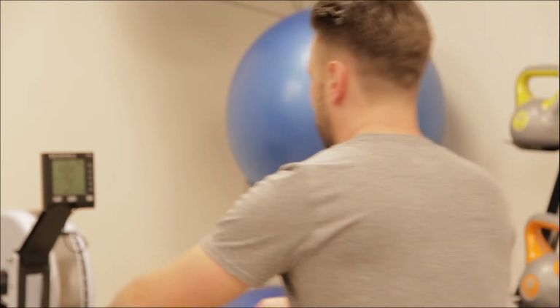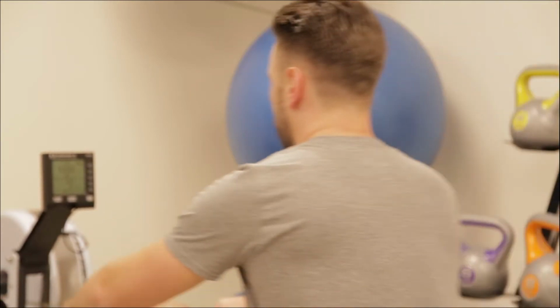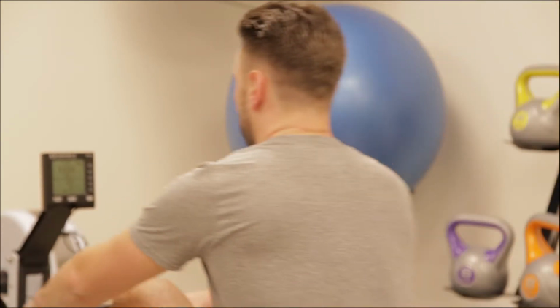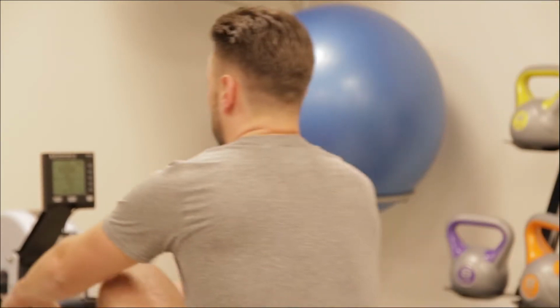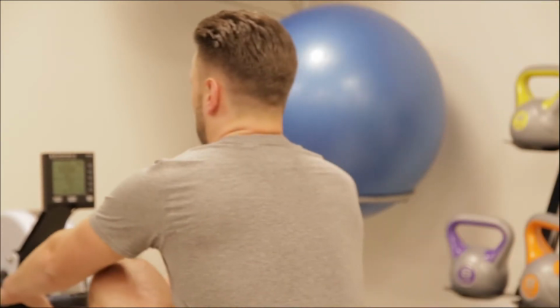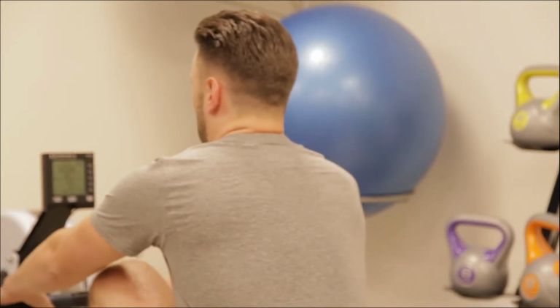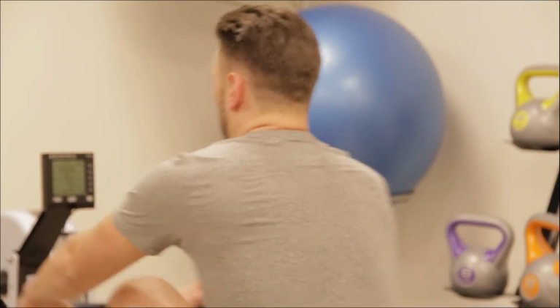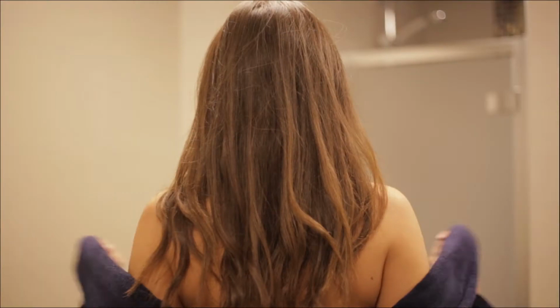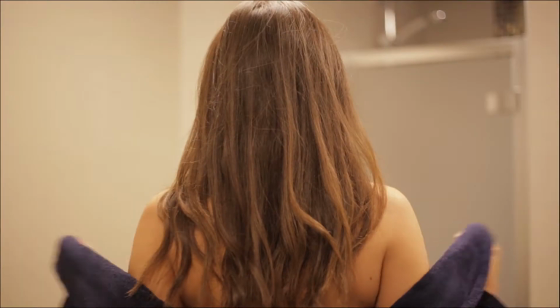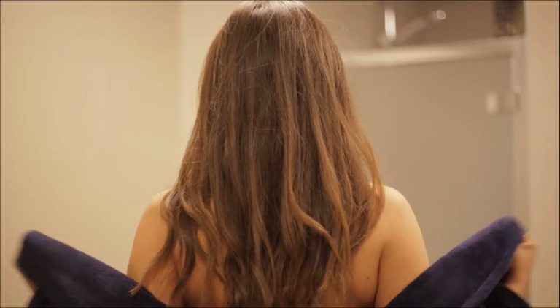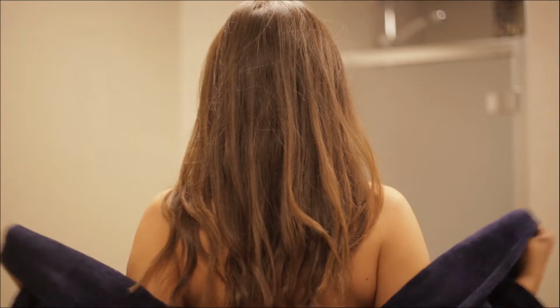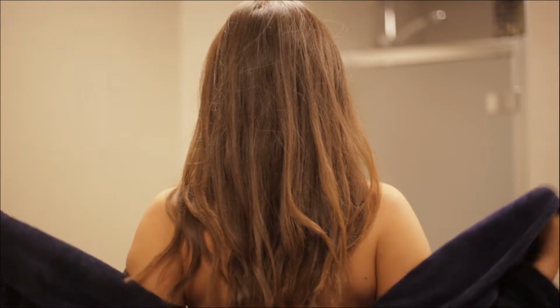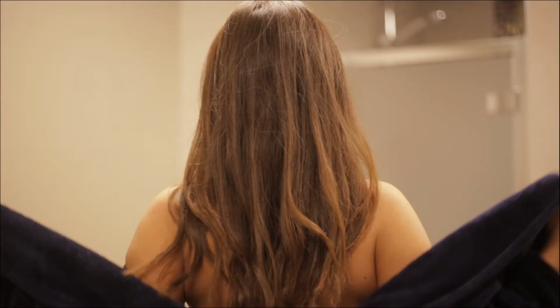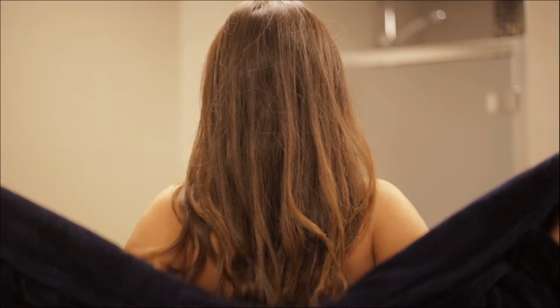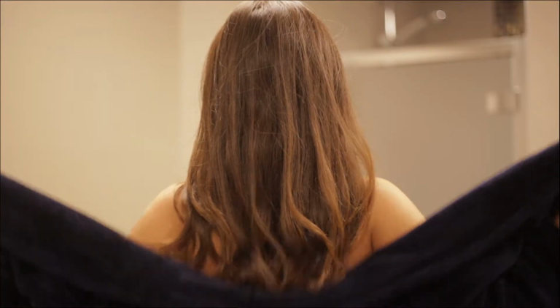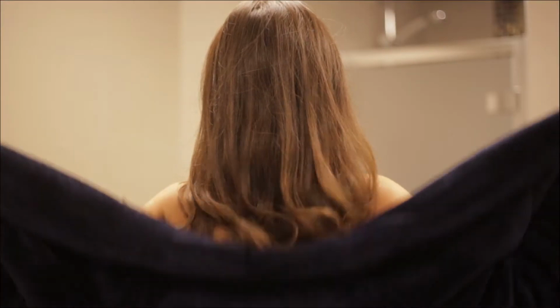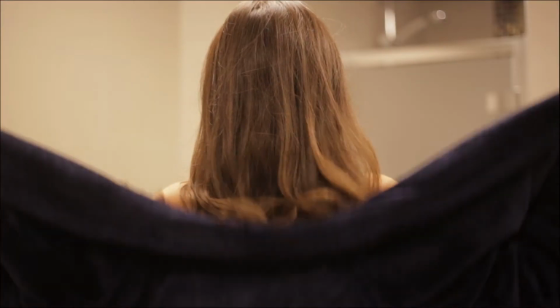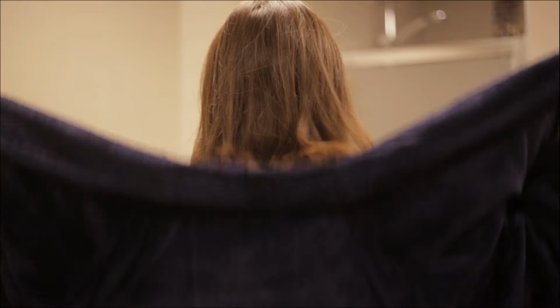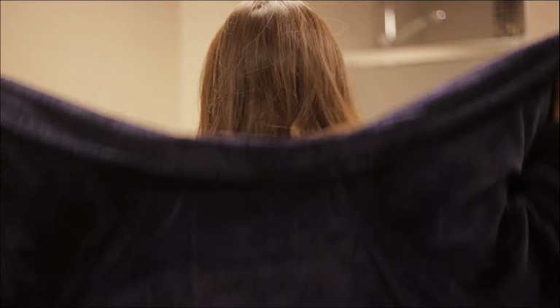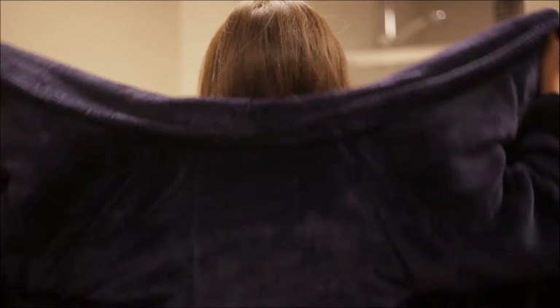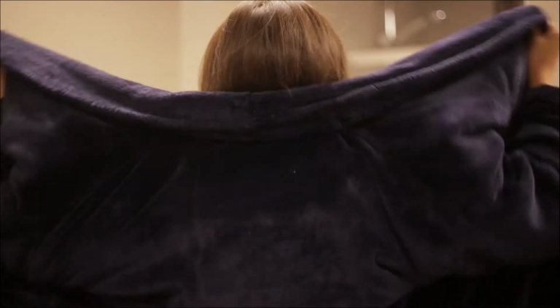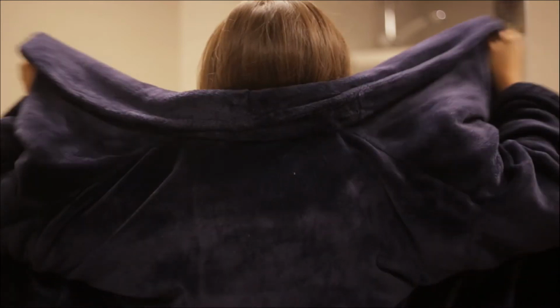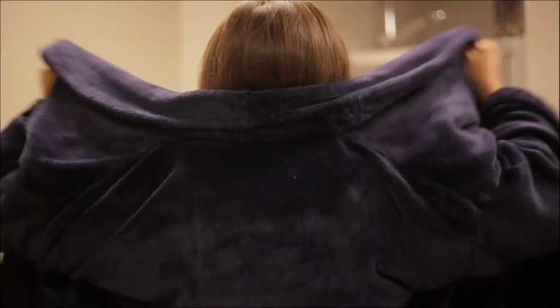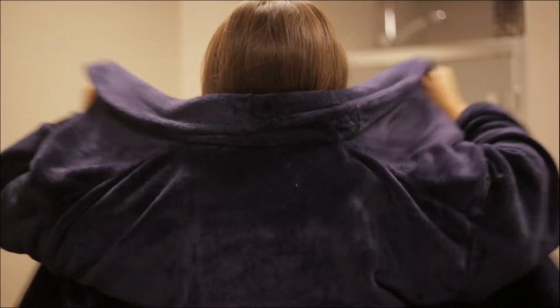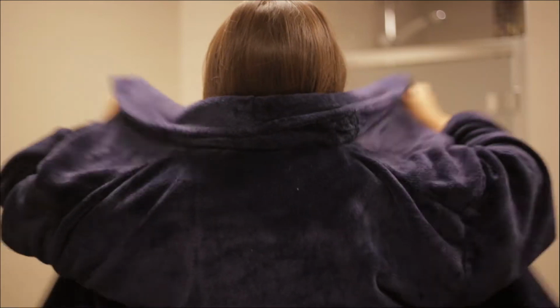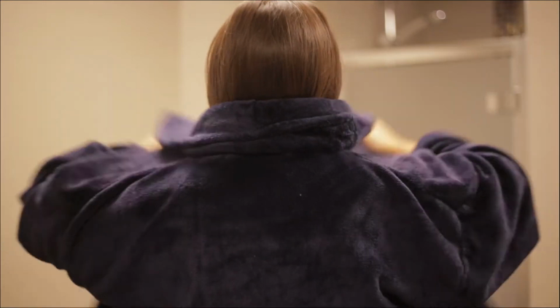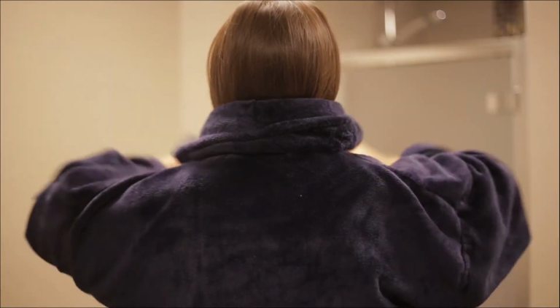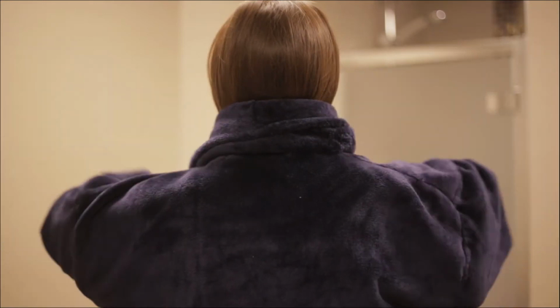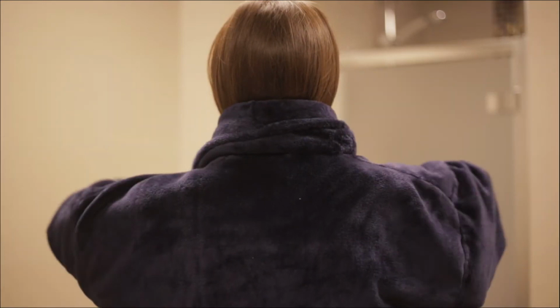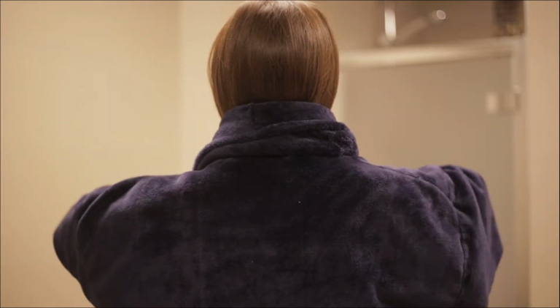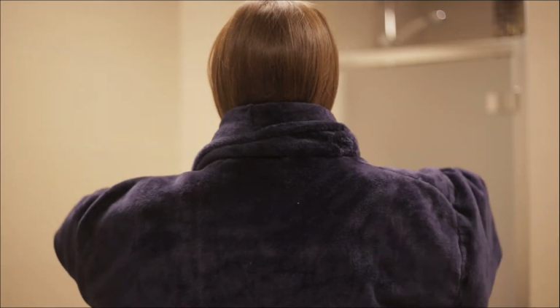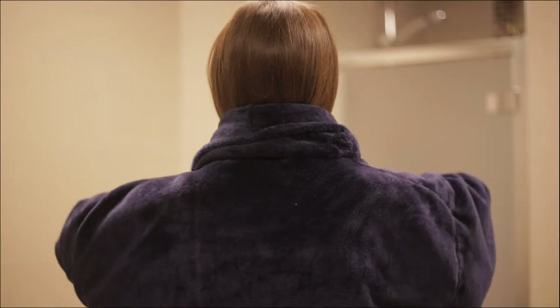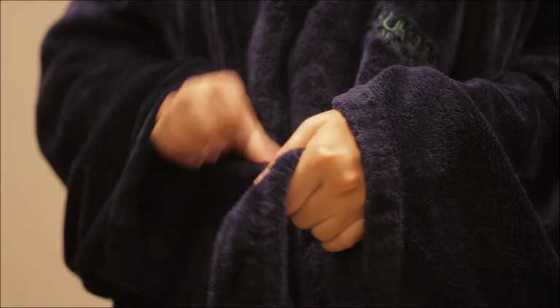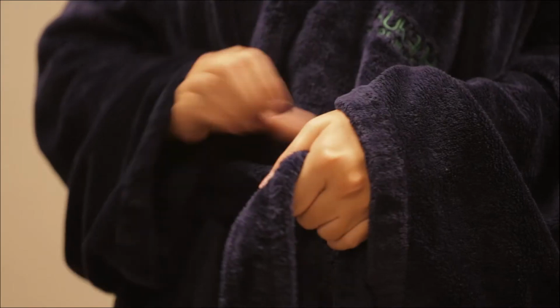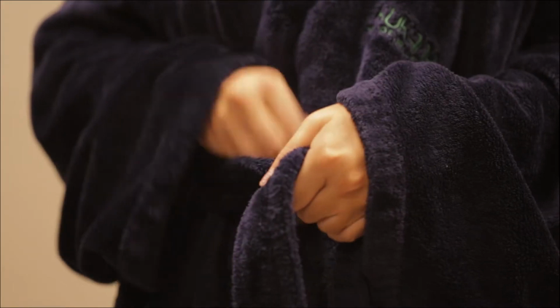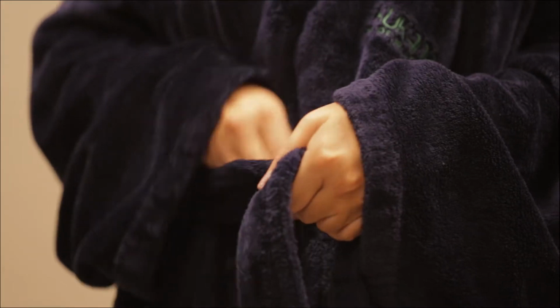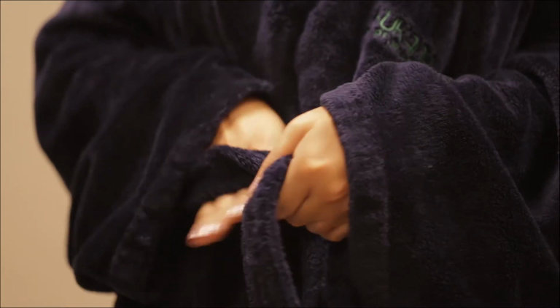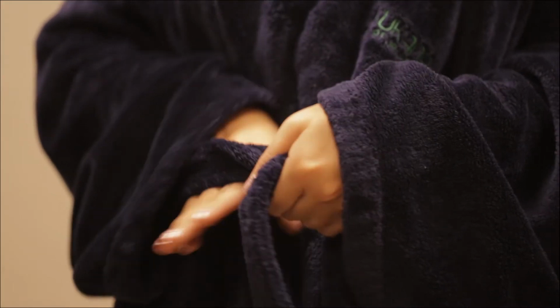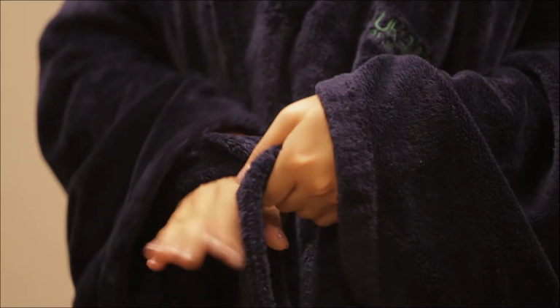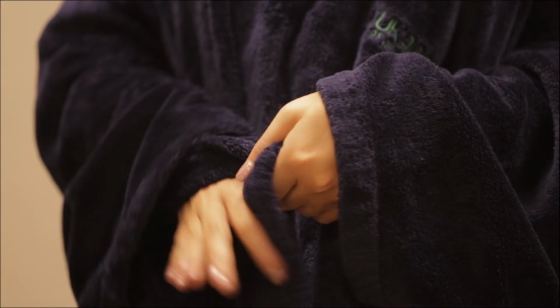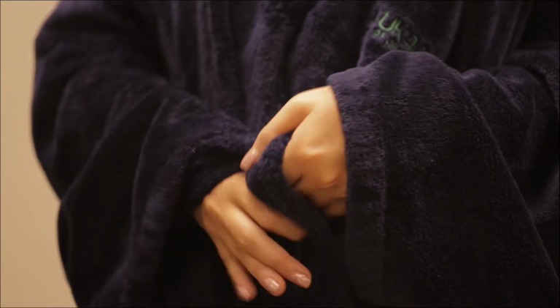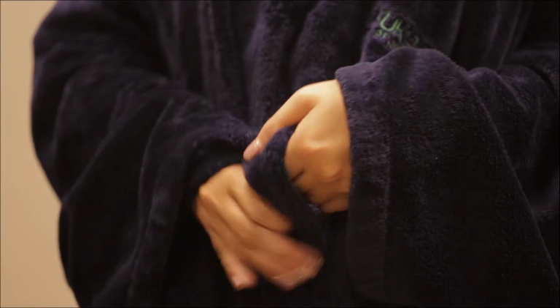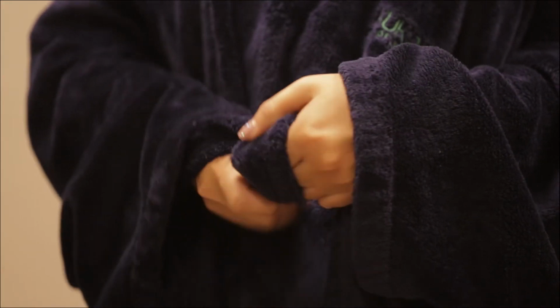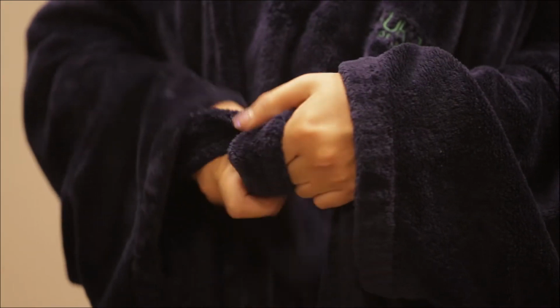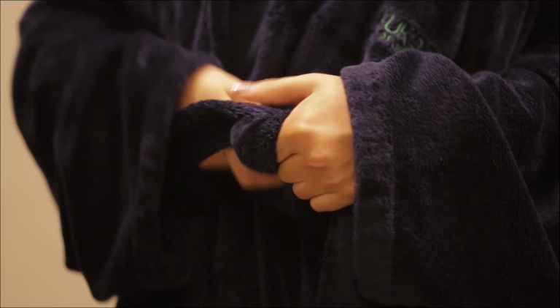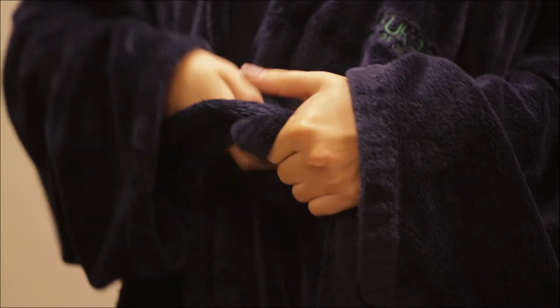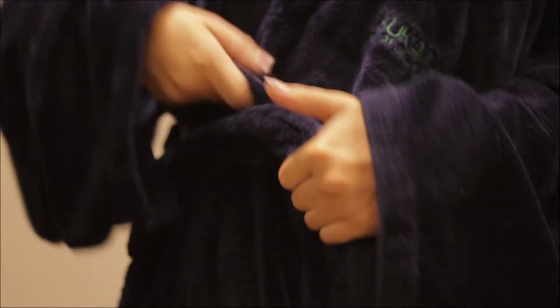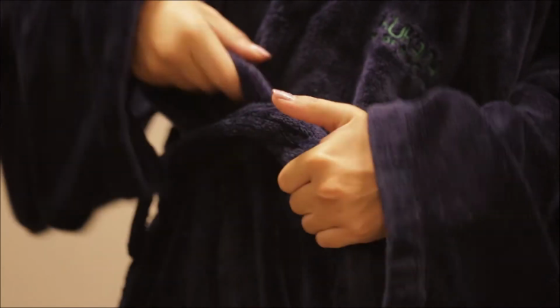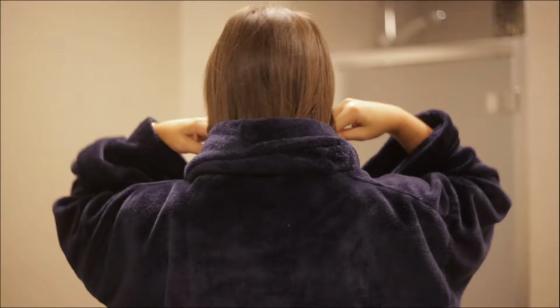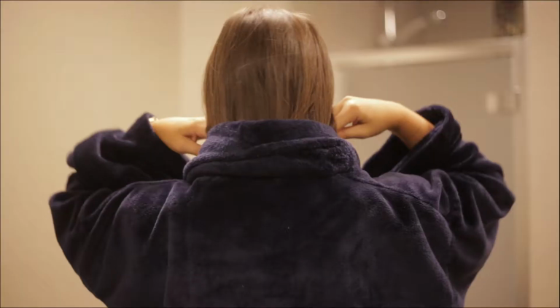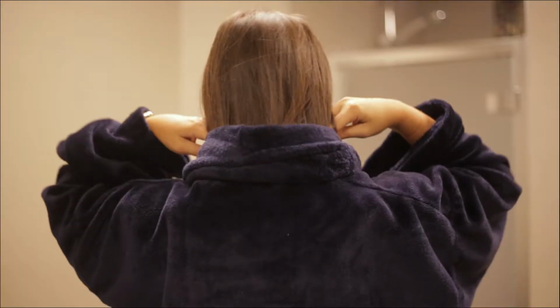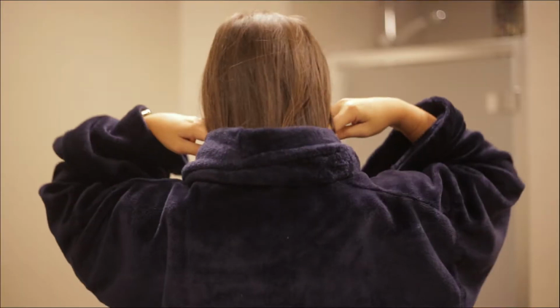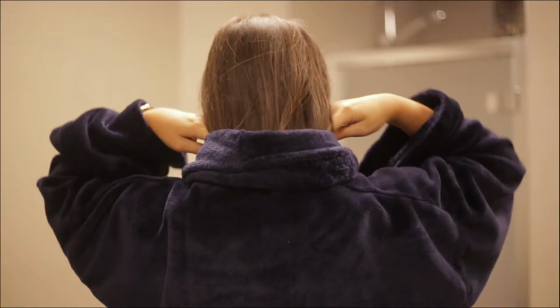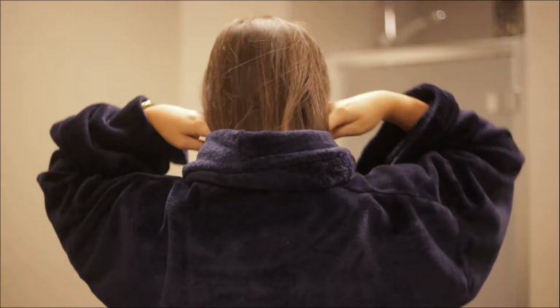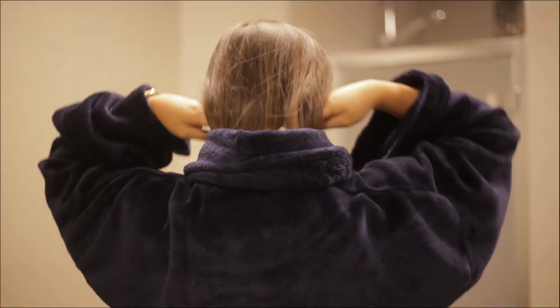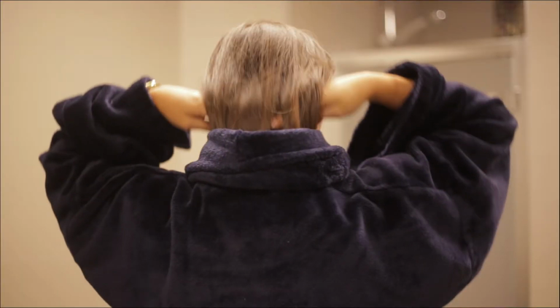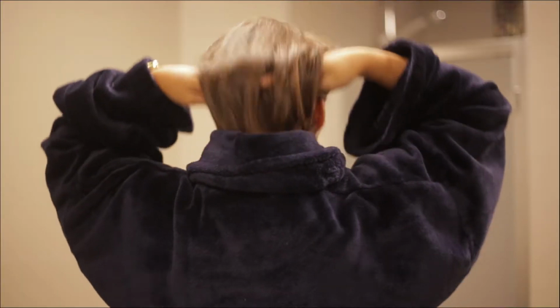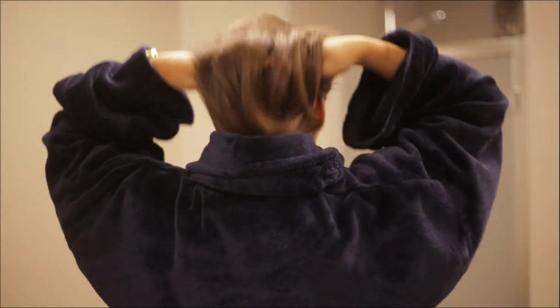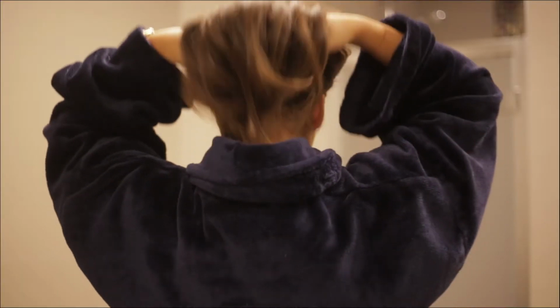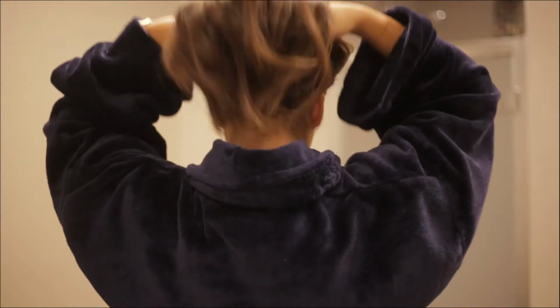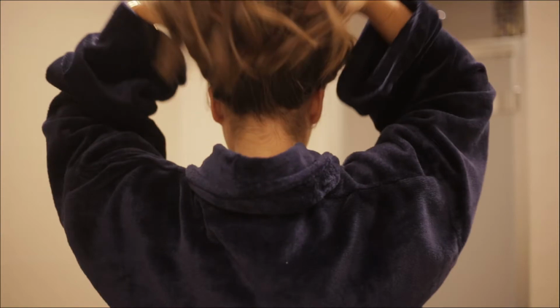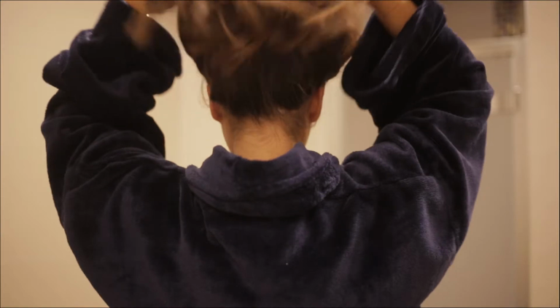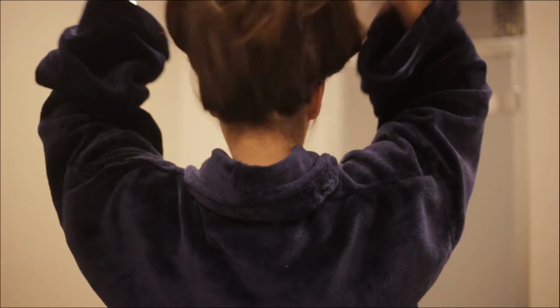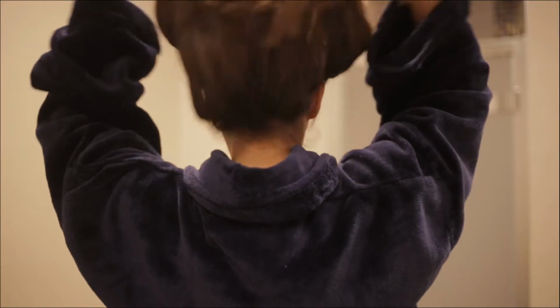Then after a quick shower the relaxation can really begin. Robes and slippers to relax in are provided free of charge.